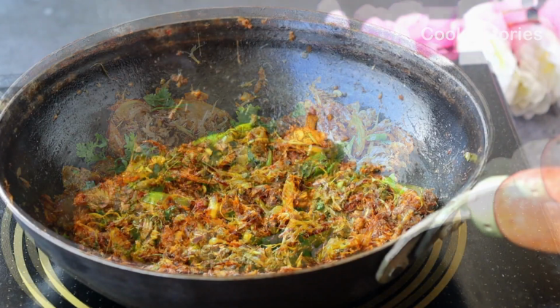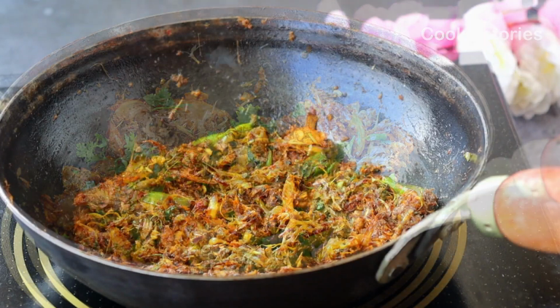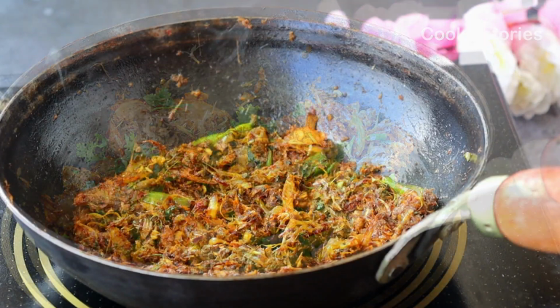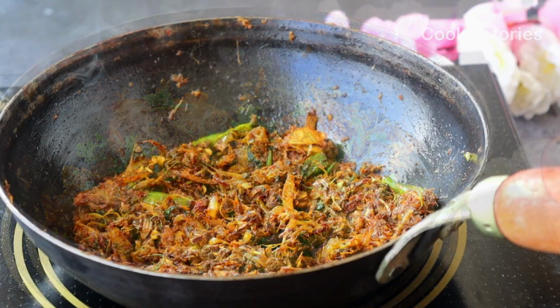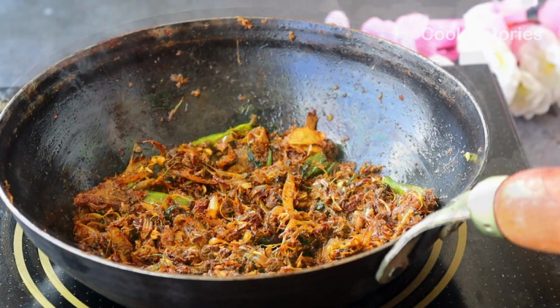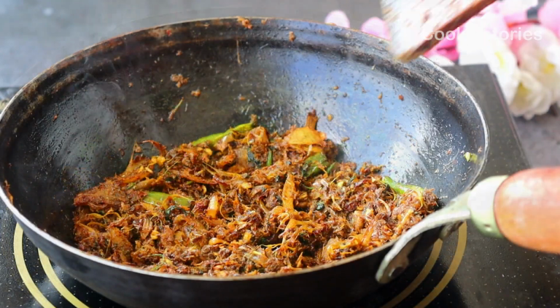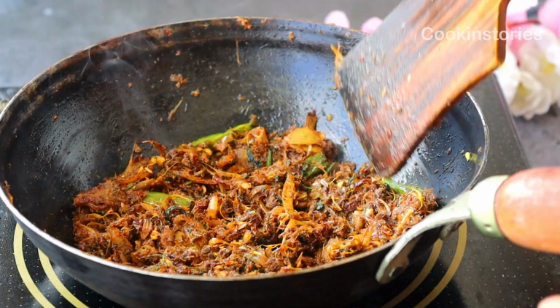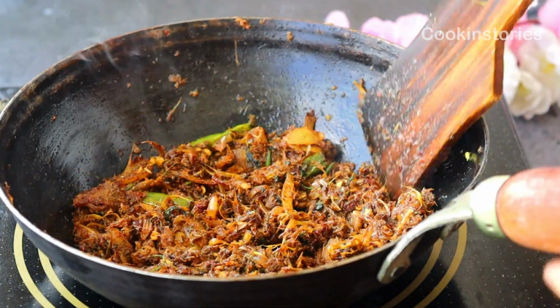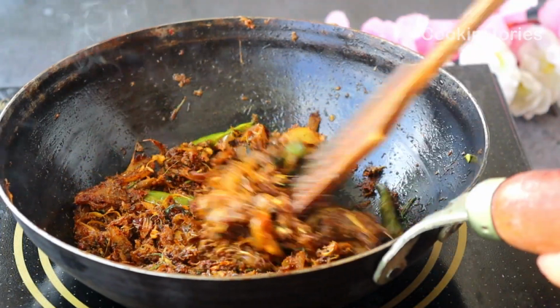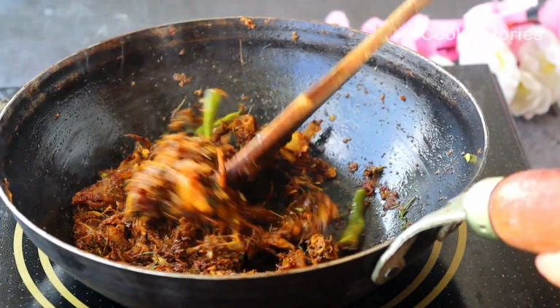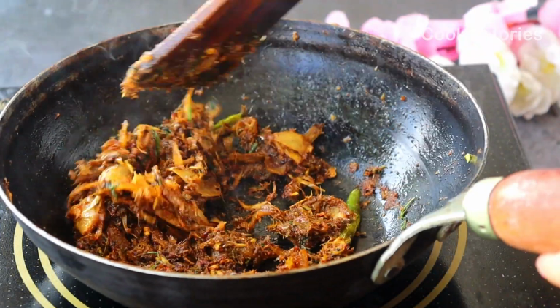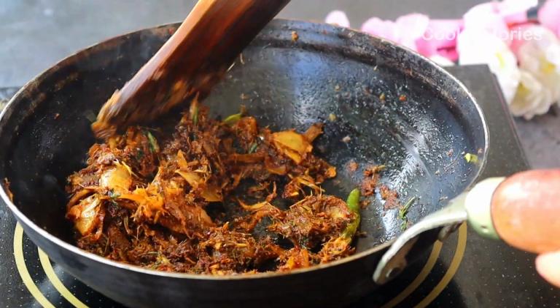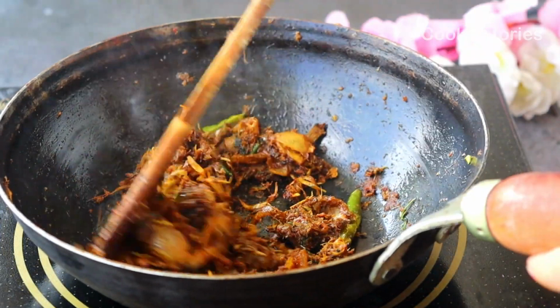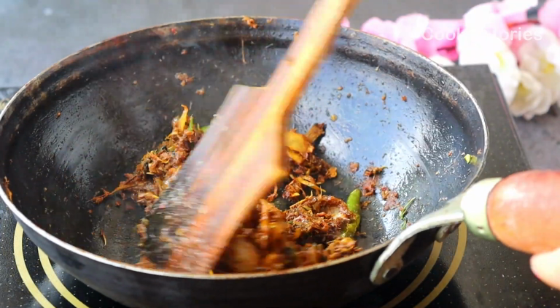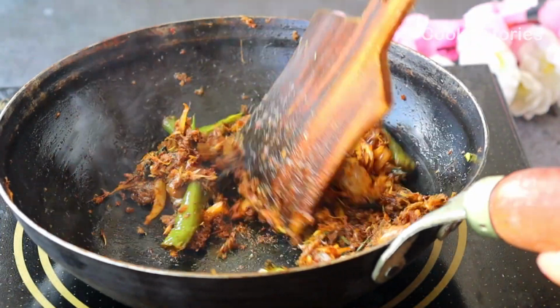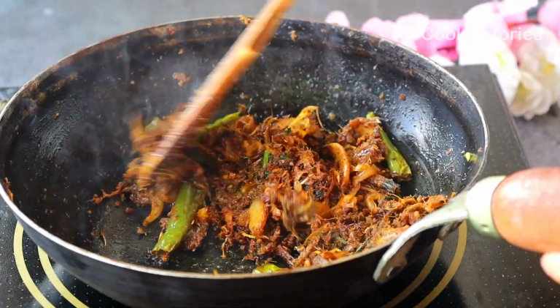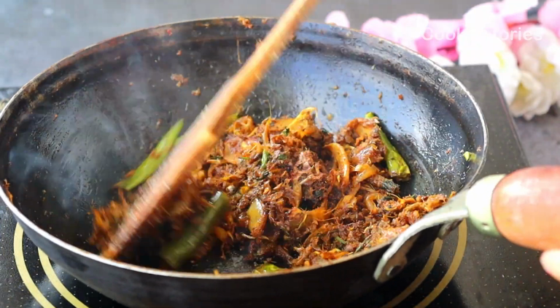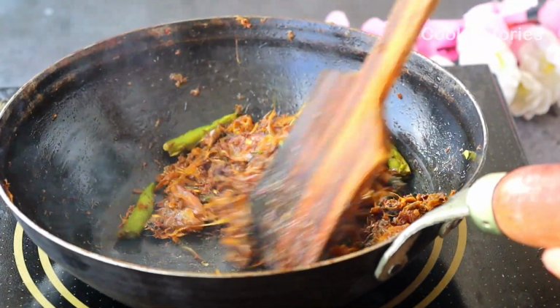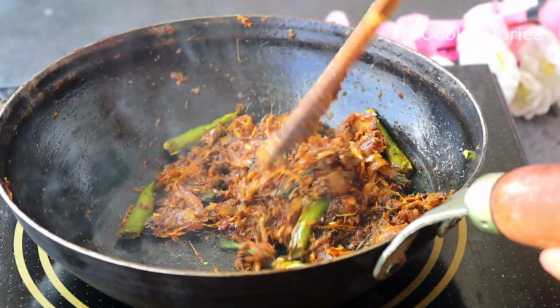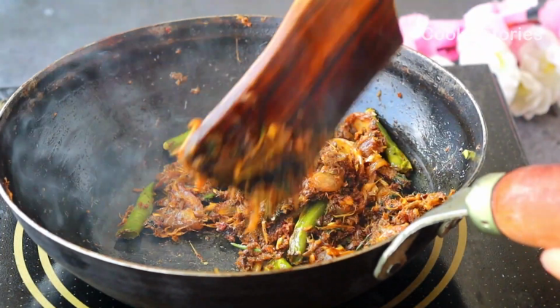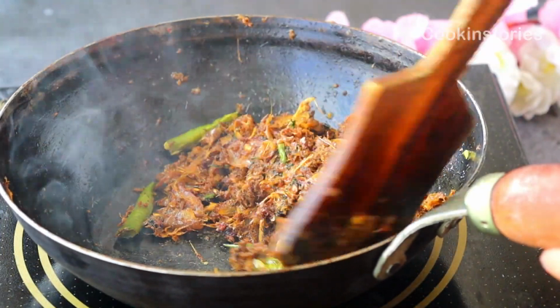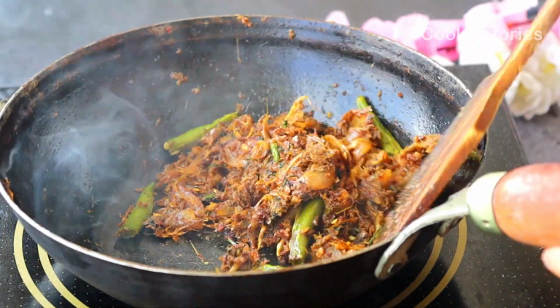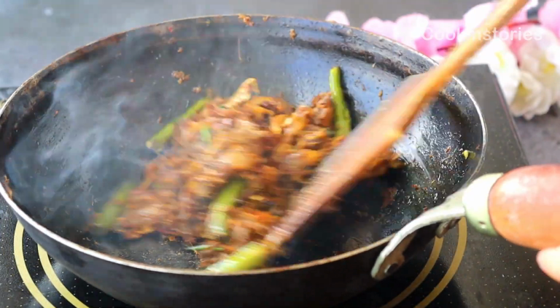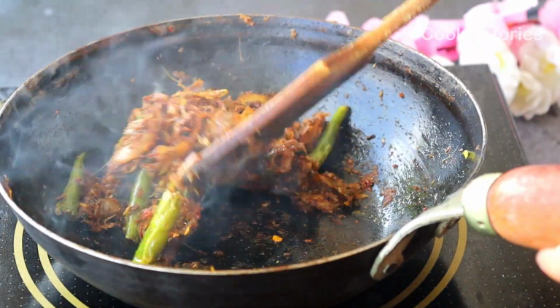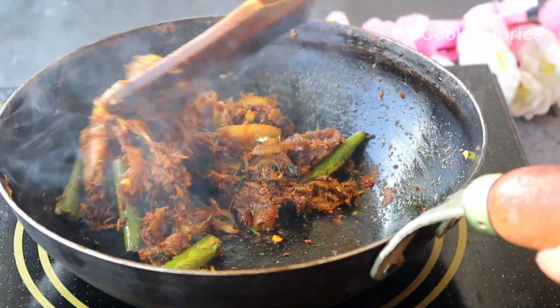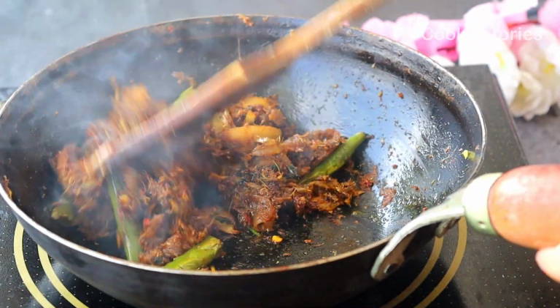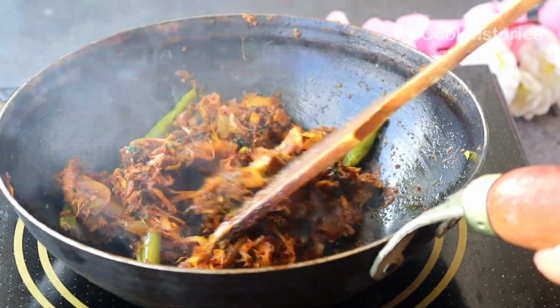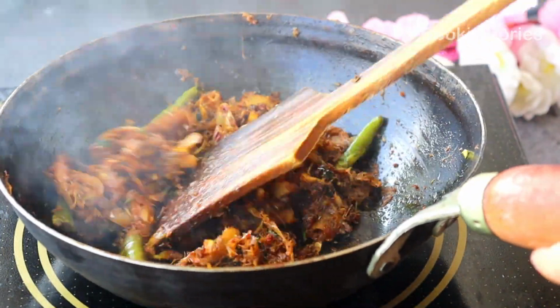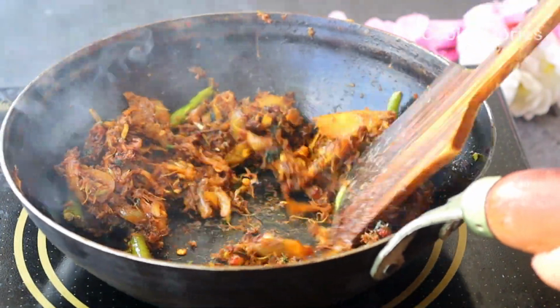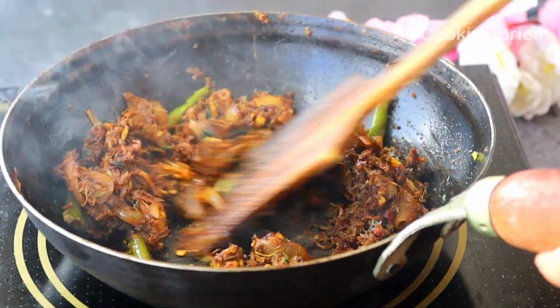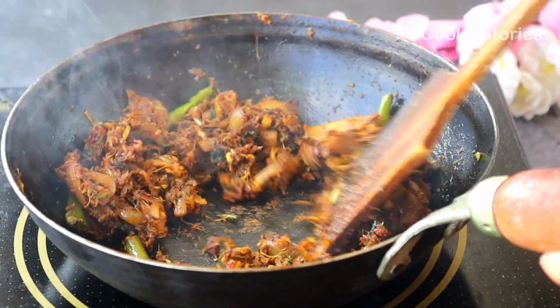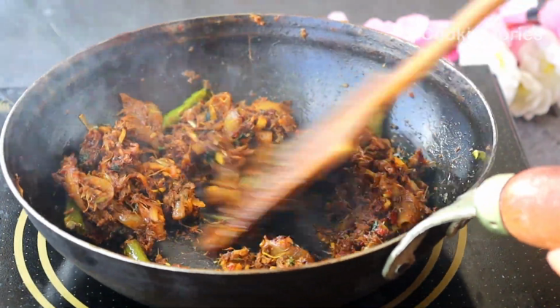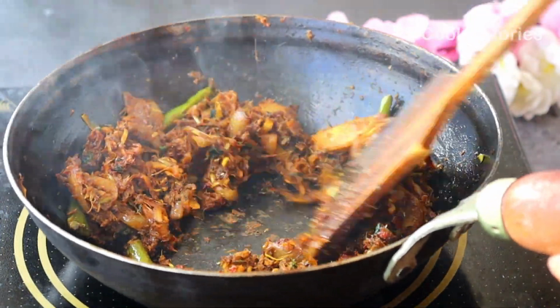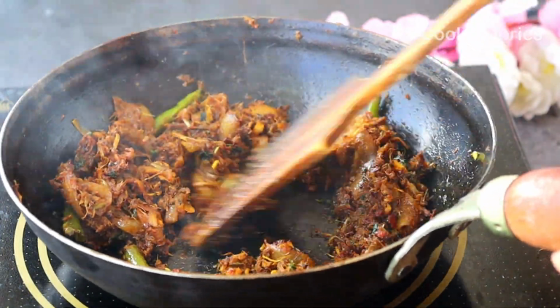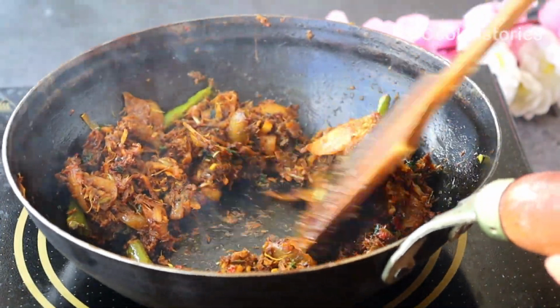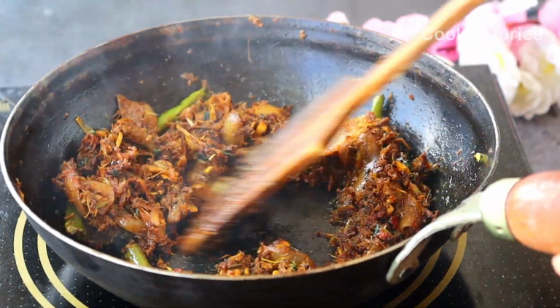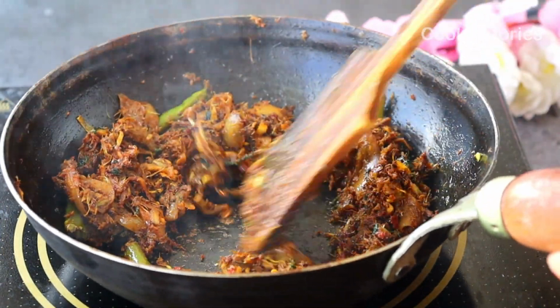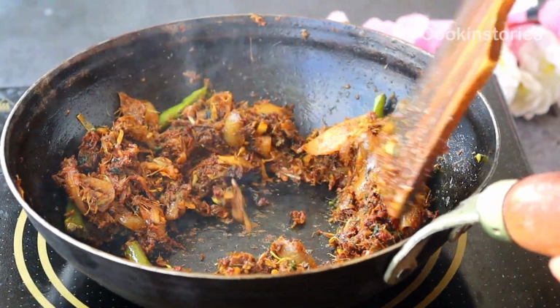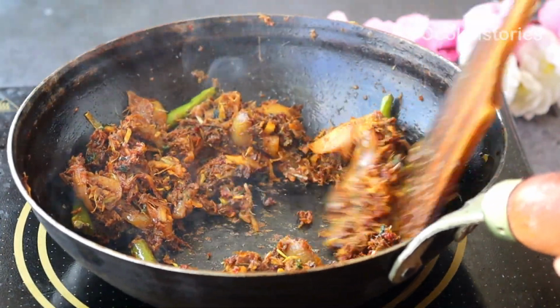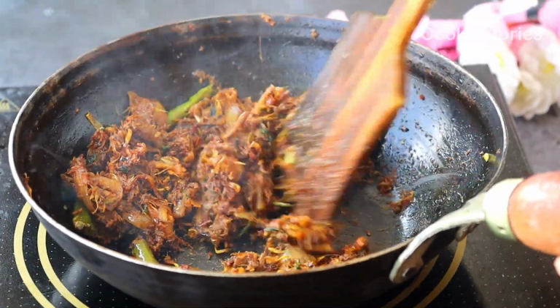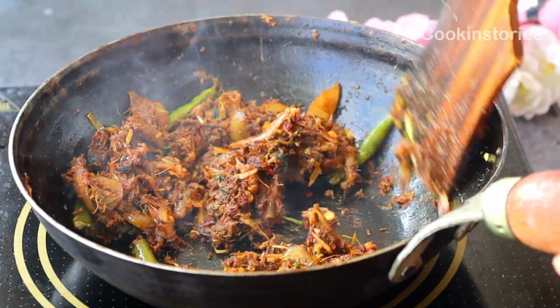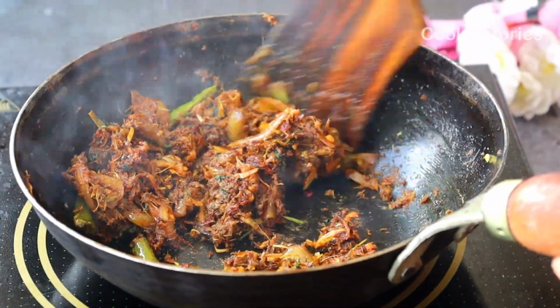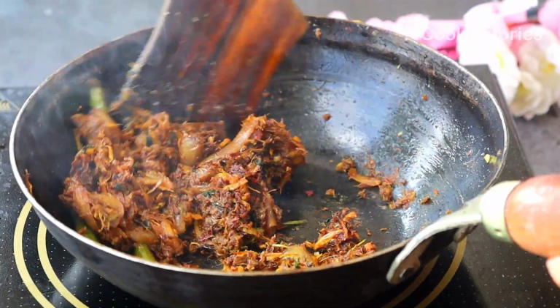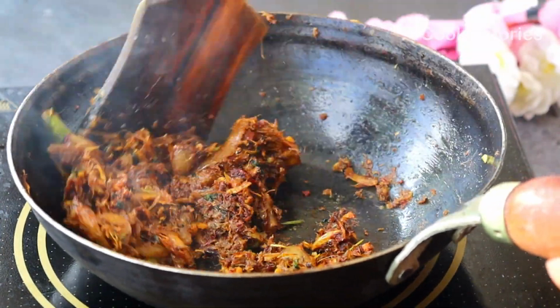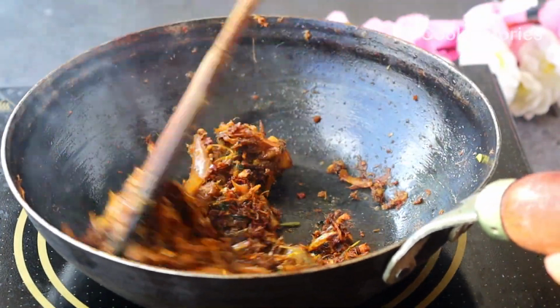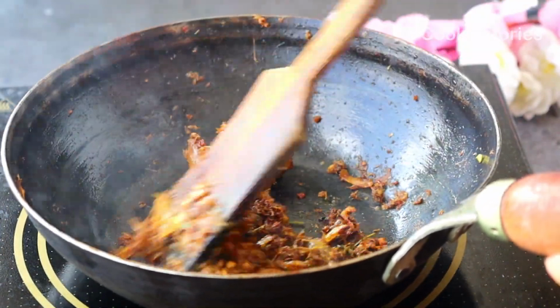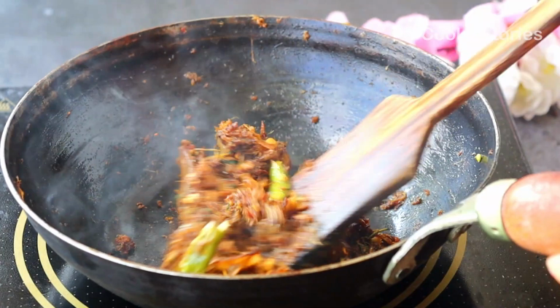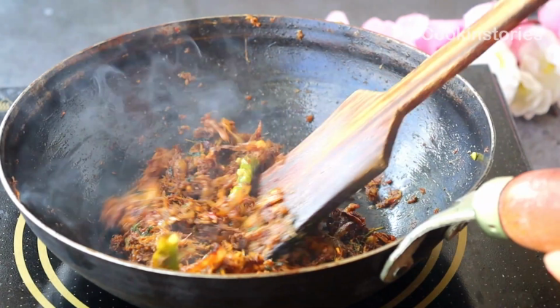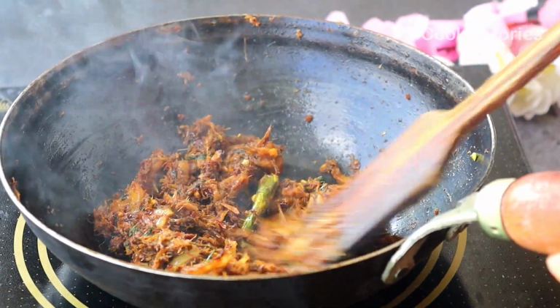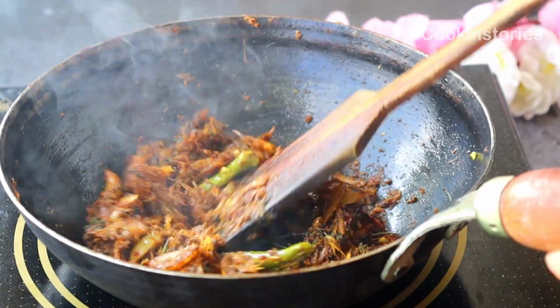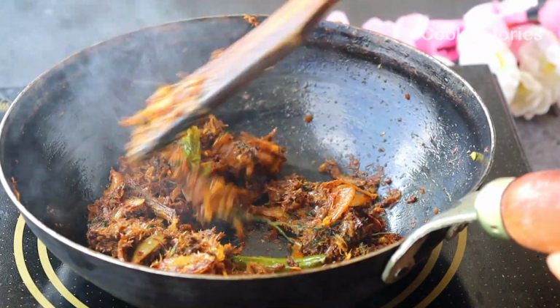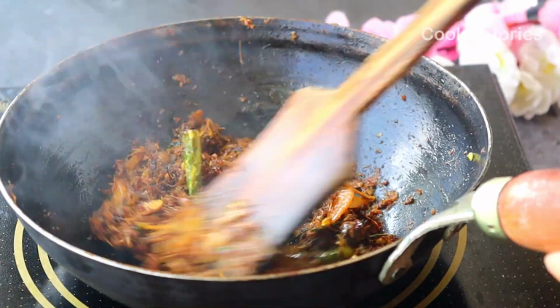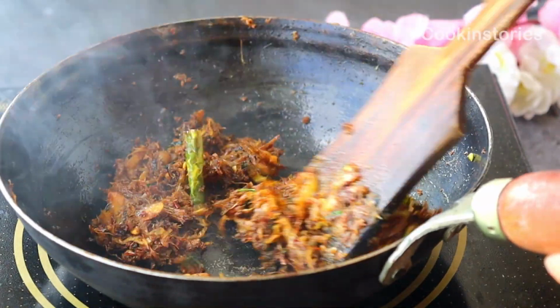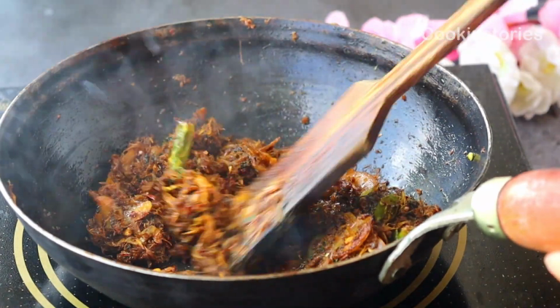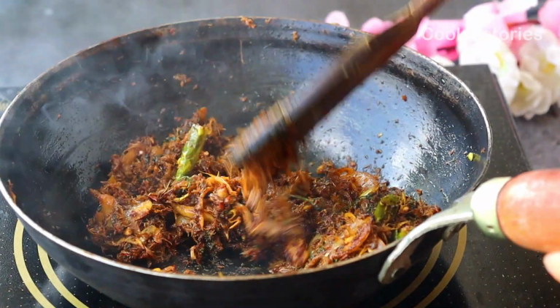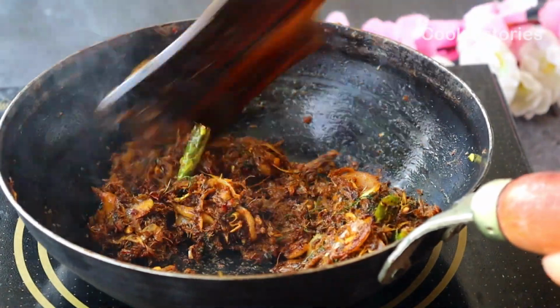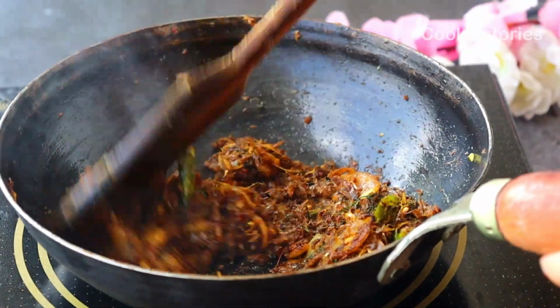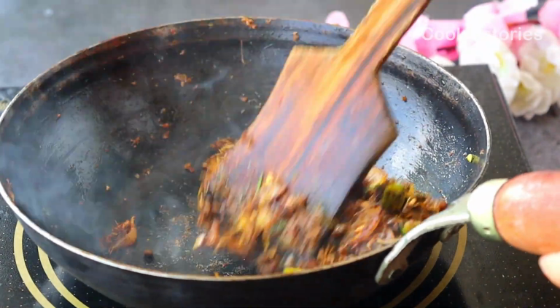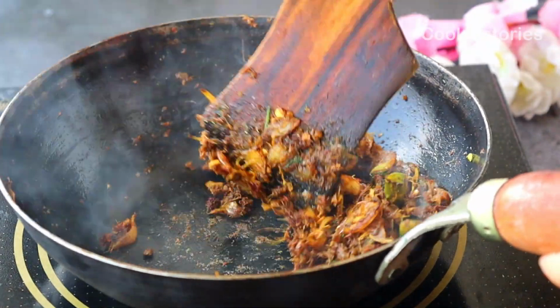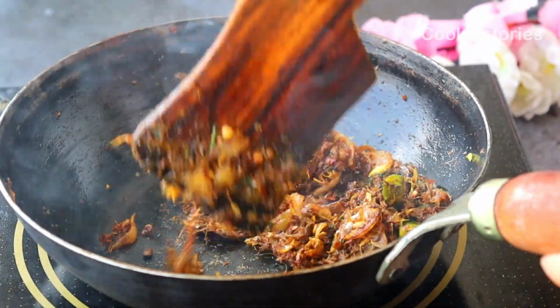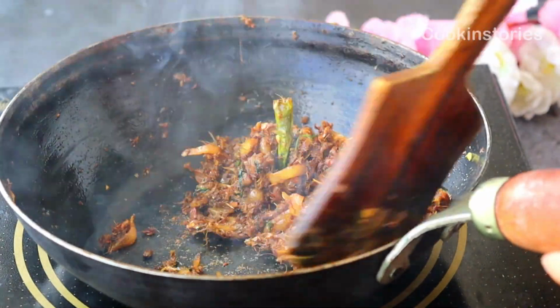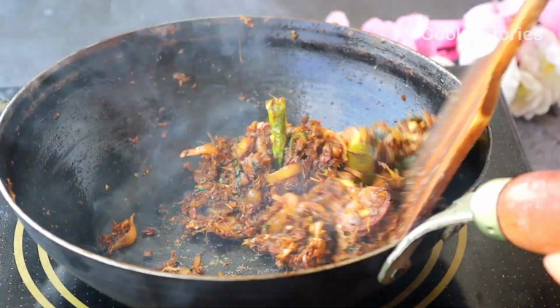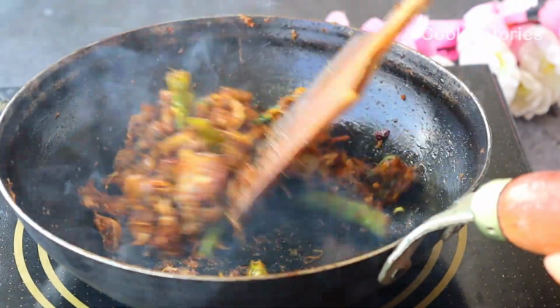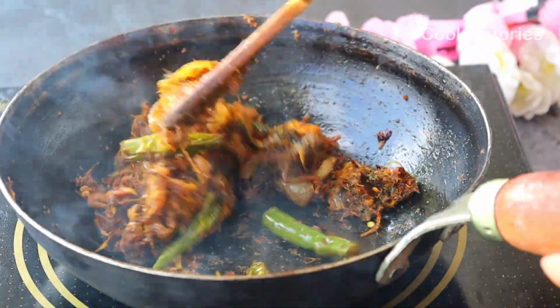Once this stage comes, remove it from the pan and serve hot with steamed rice.